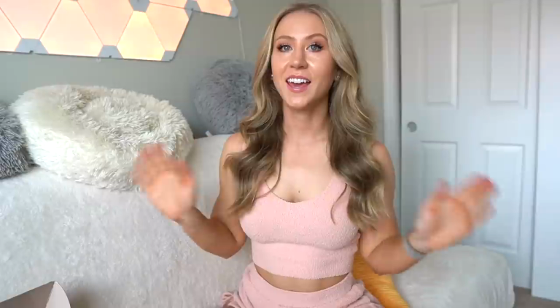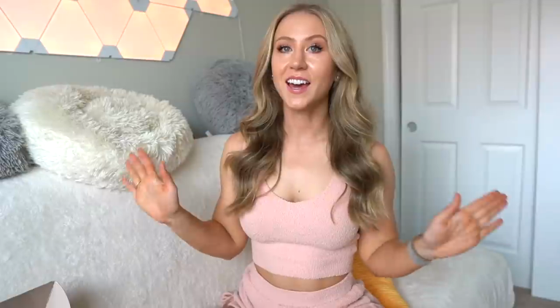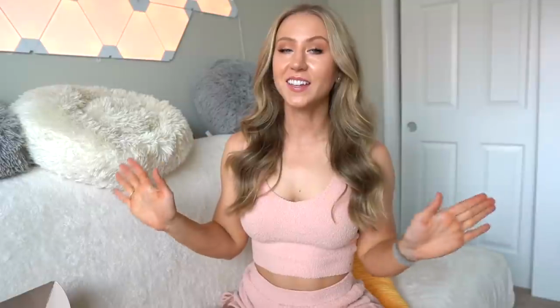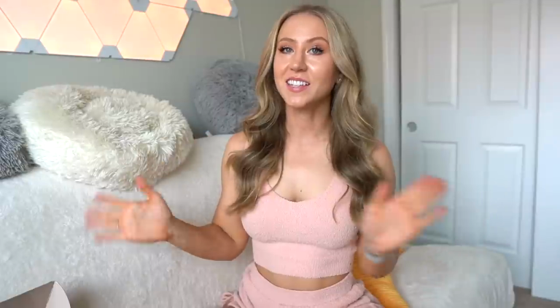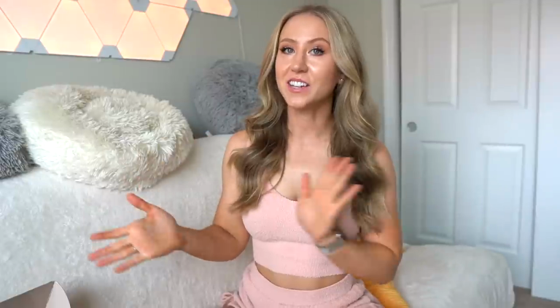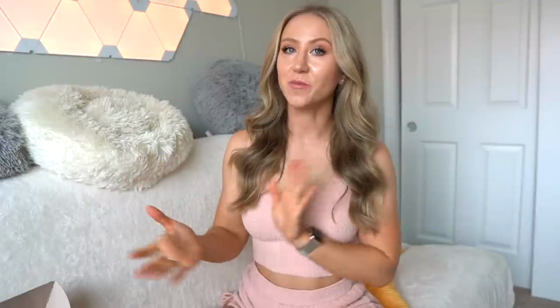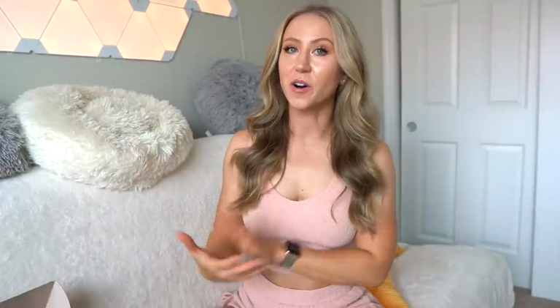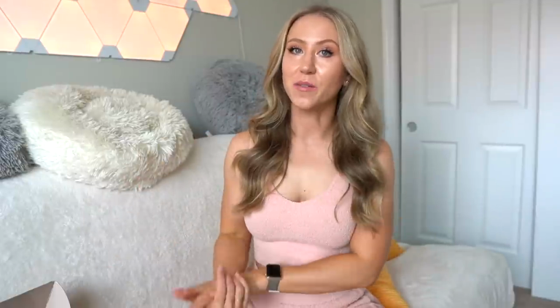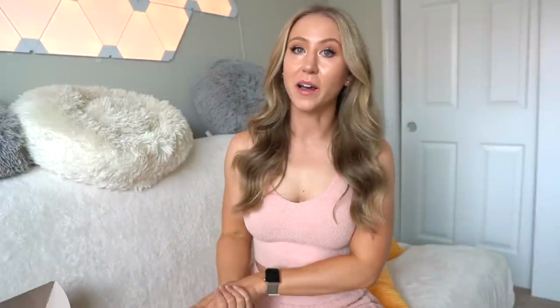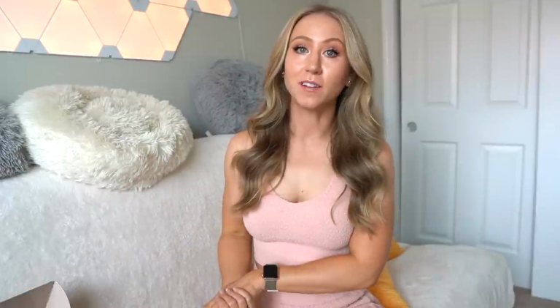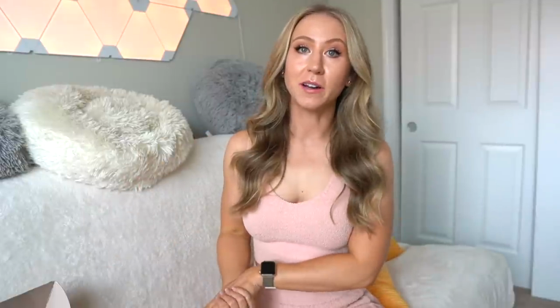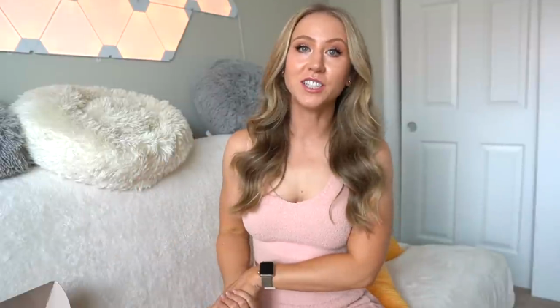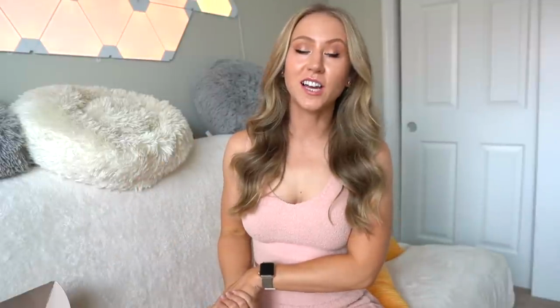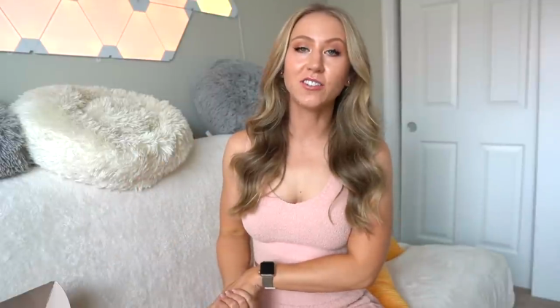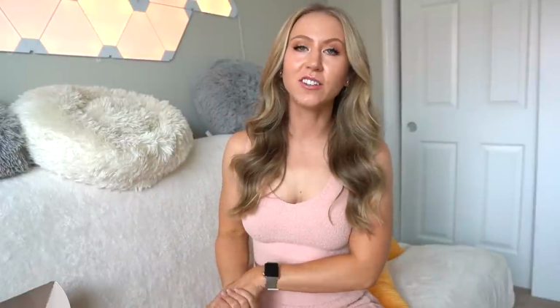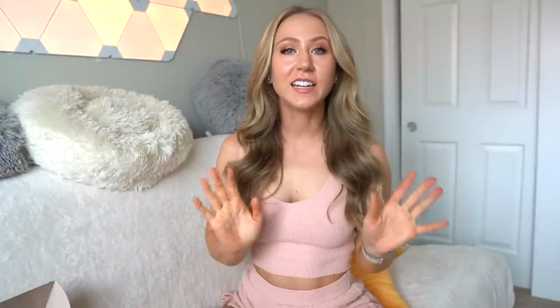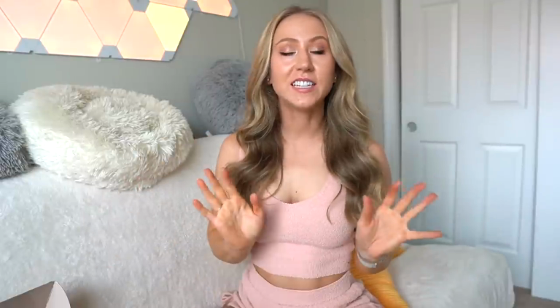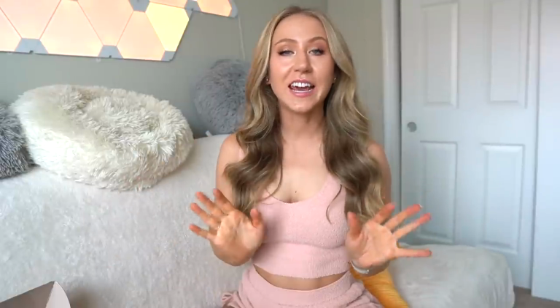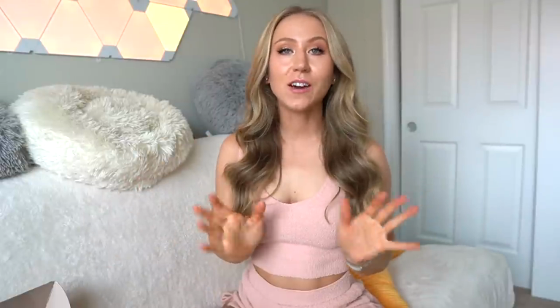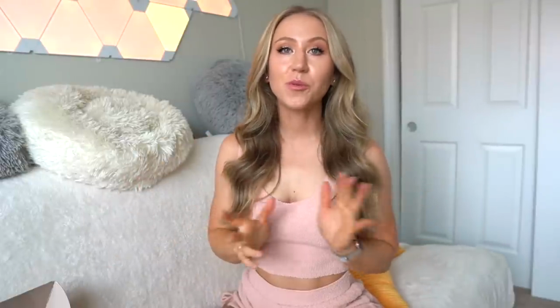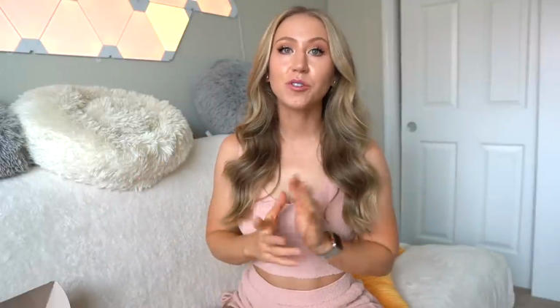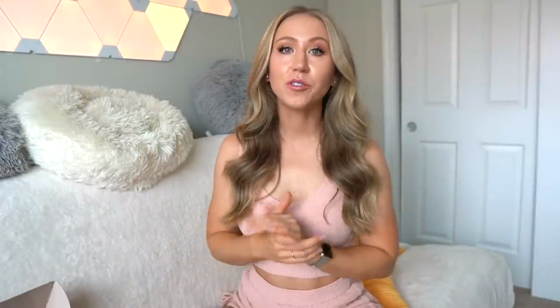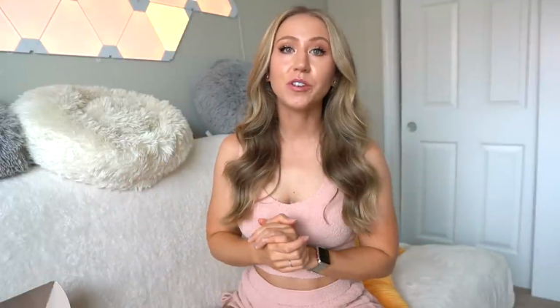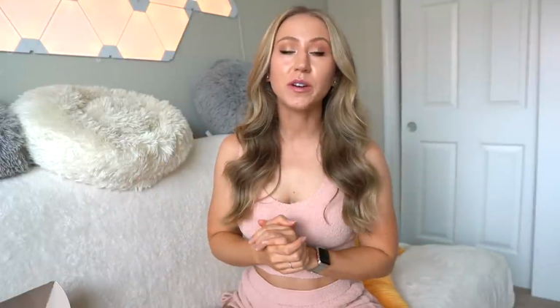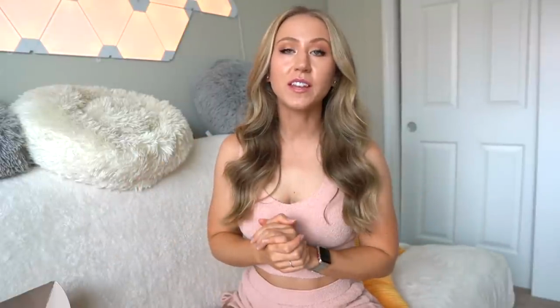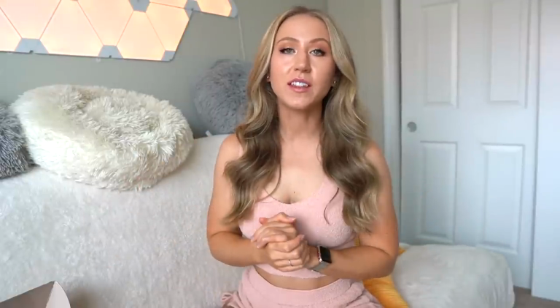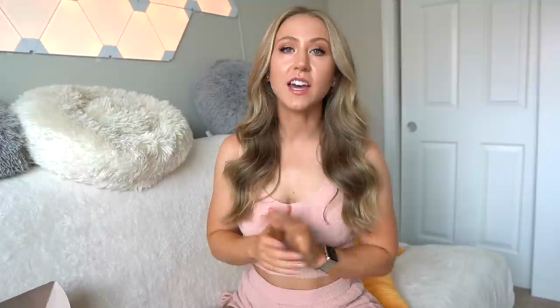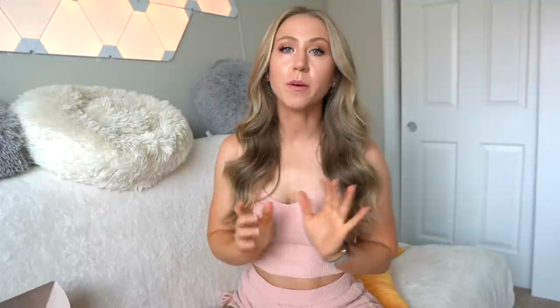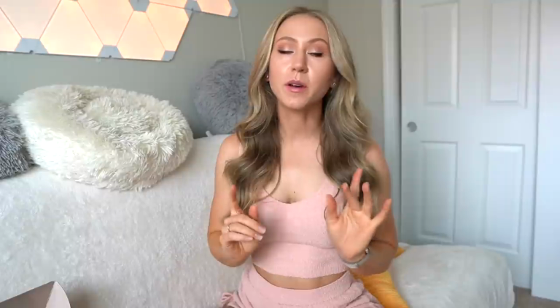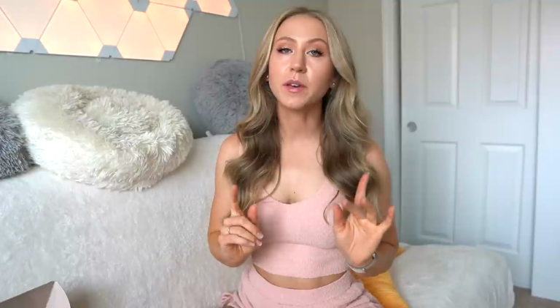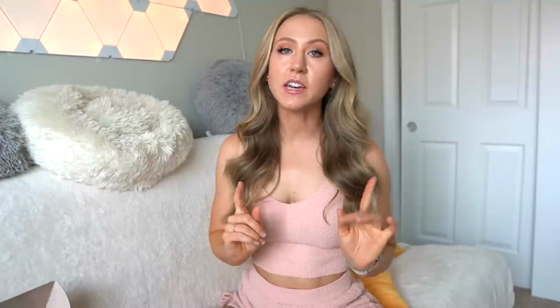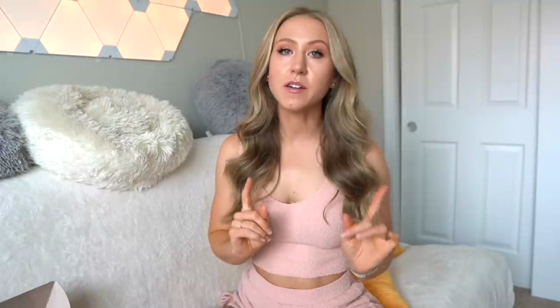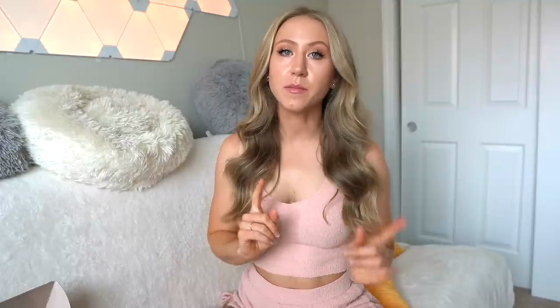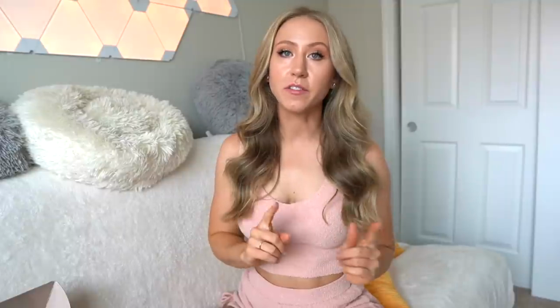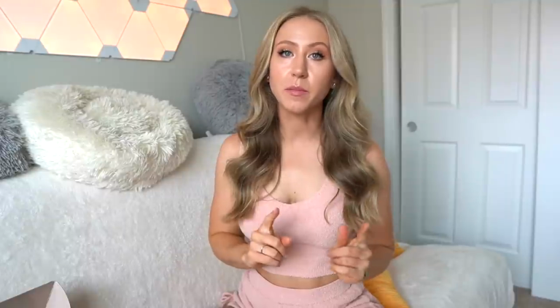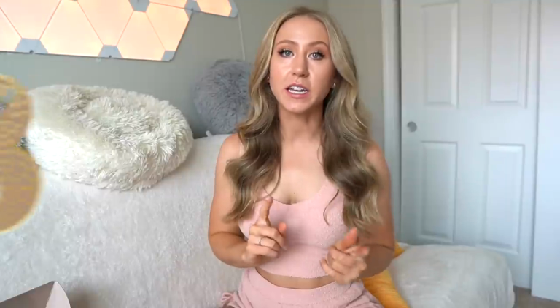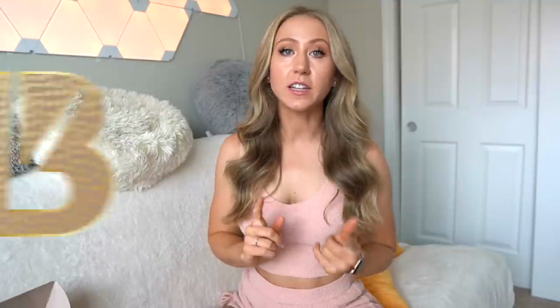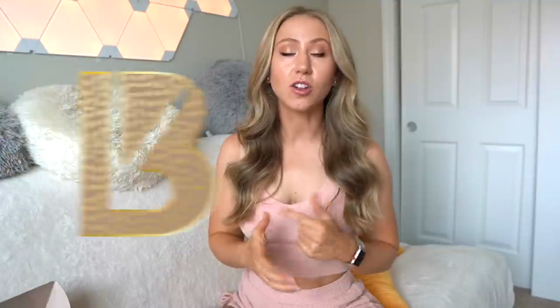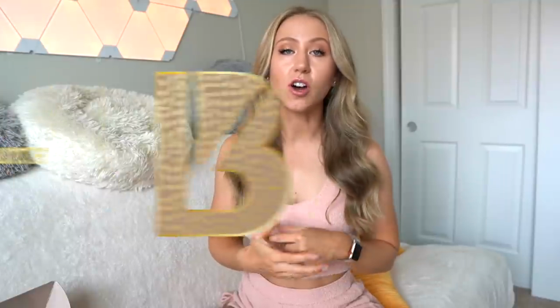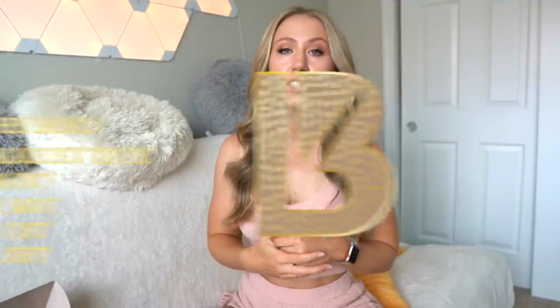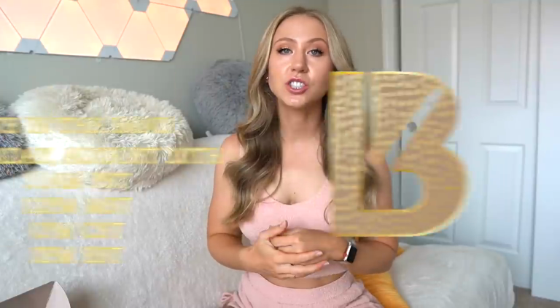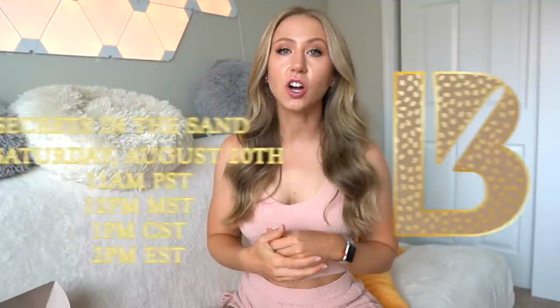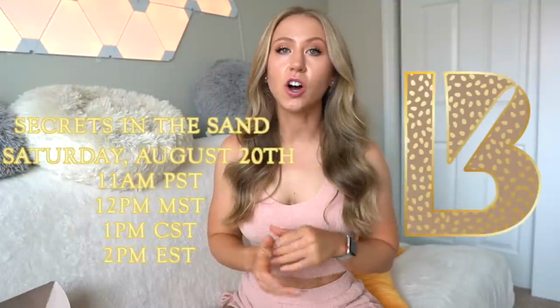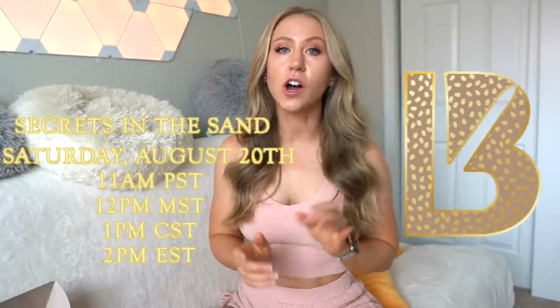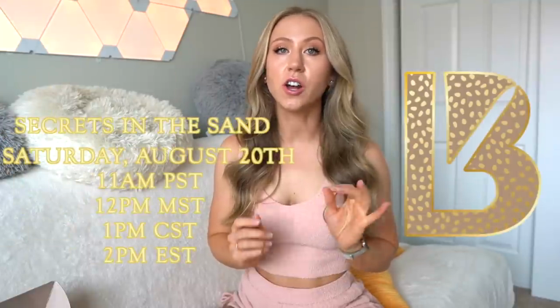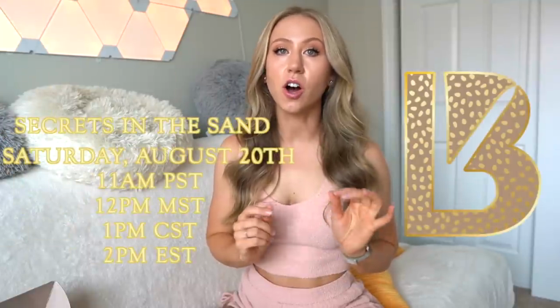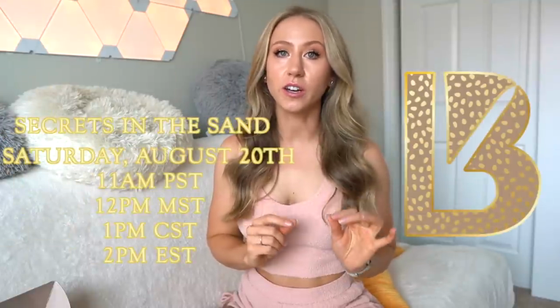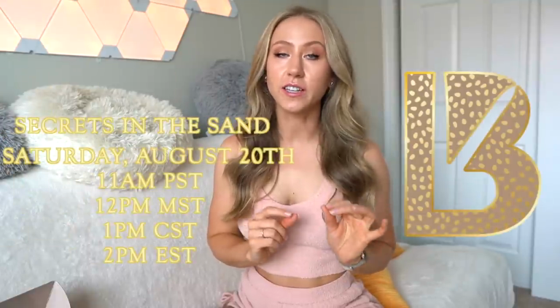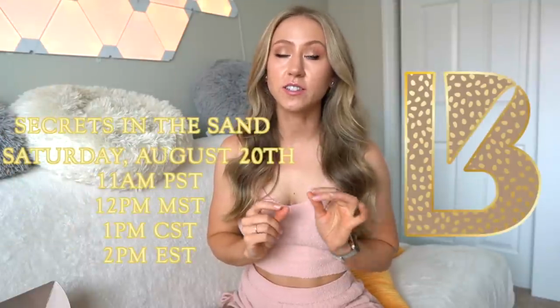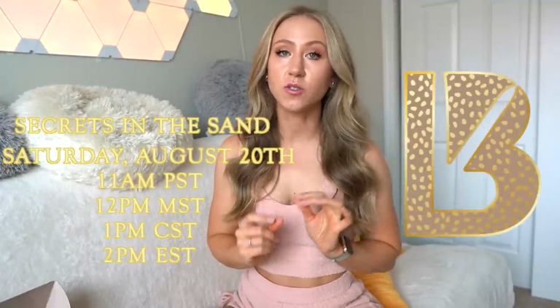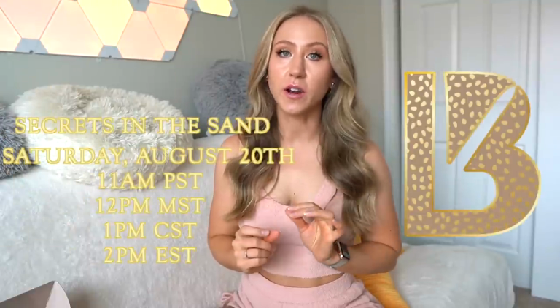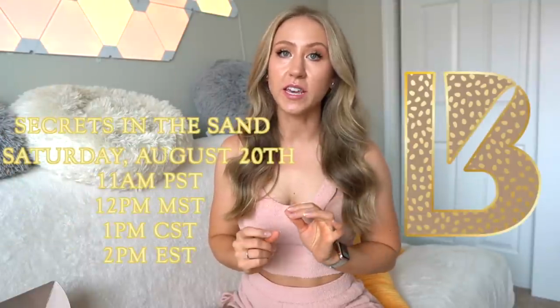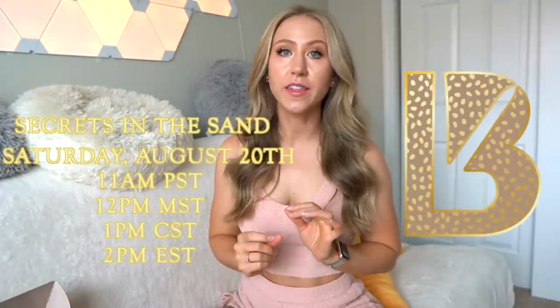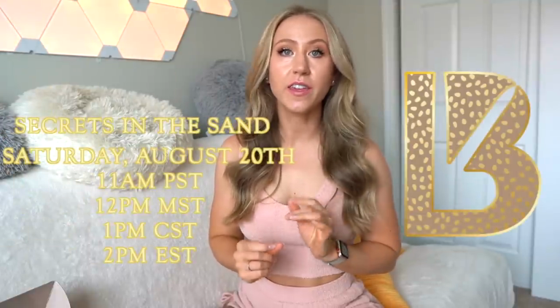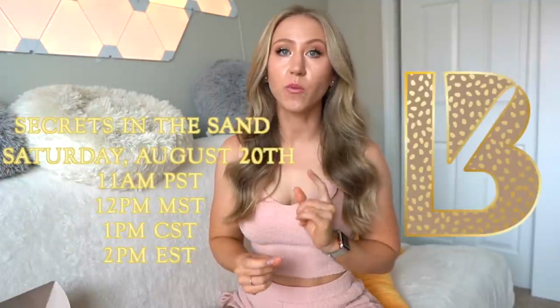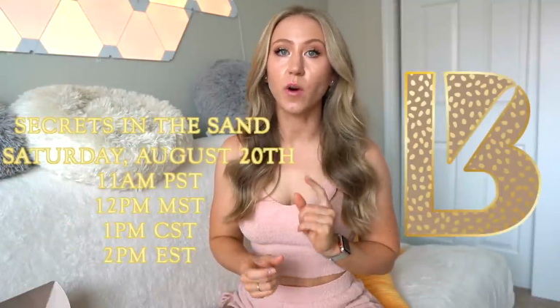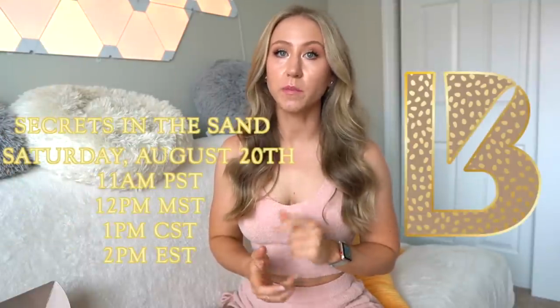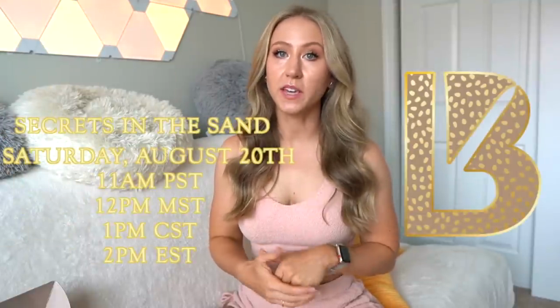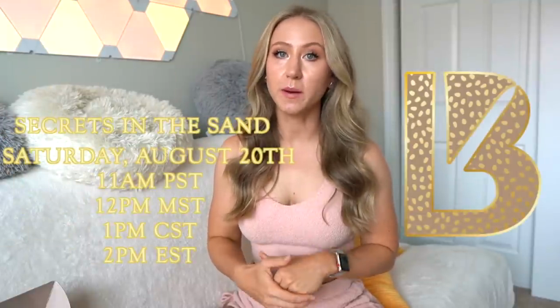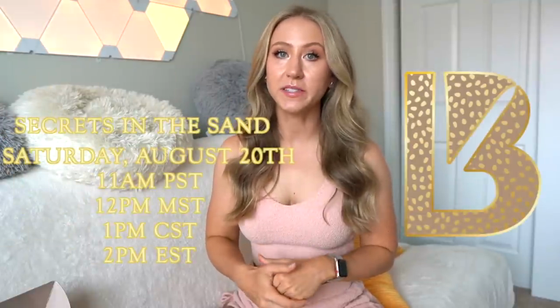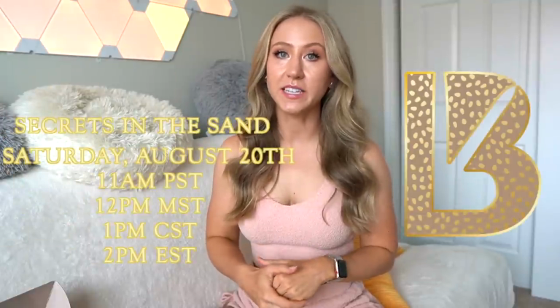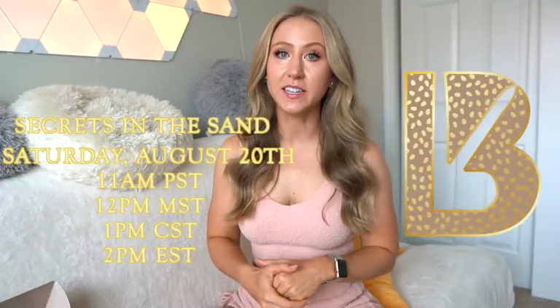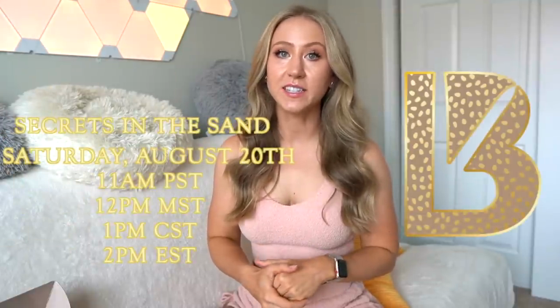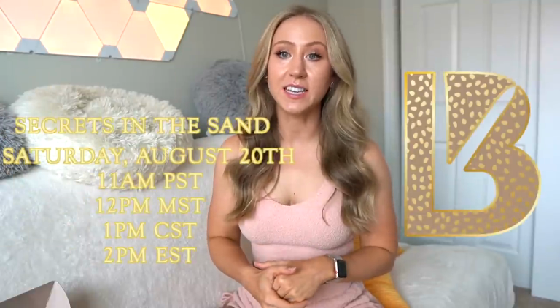Hey guys, and welcome back to my channel. Today we're reviewing the upcoming Buffbunny launch on August 20th at 1 p.m. CST.